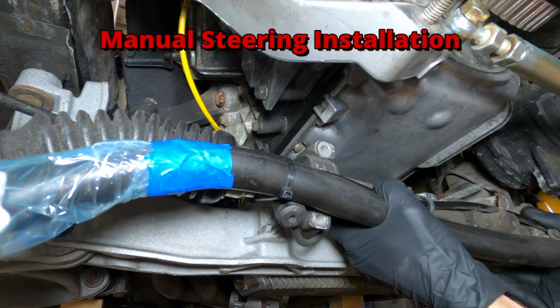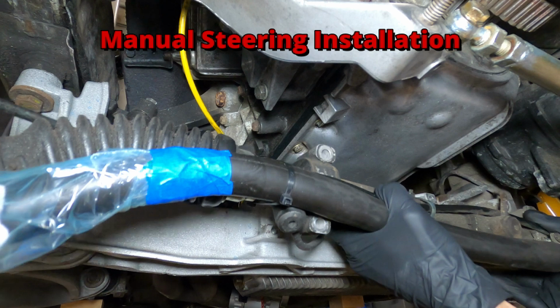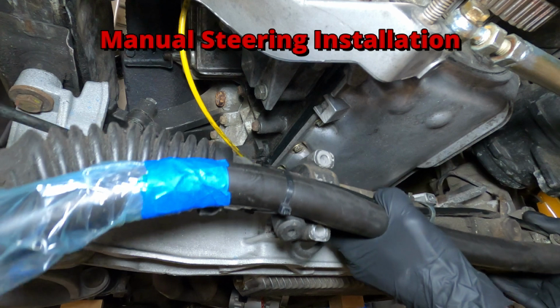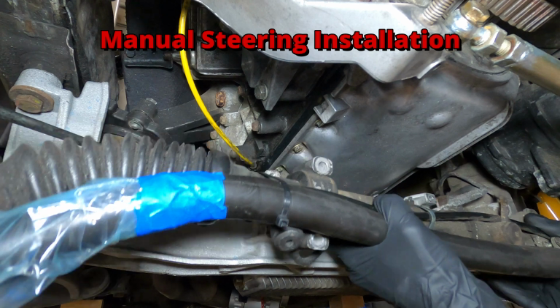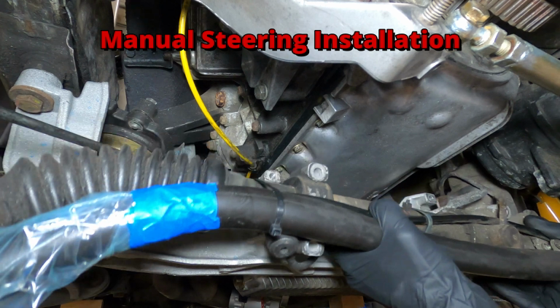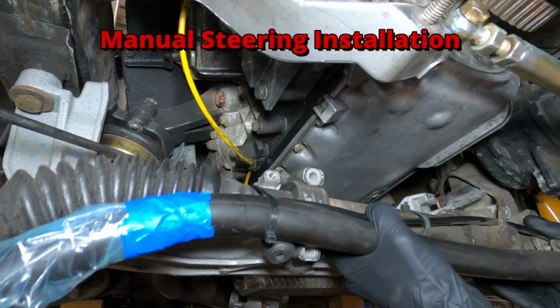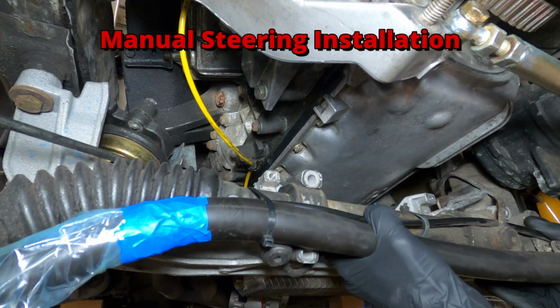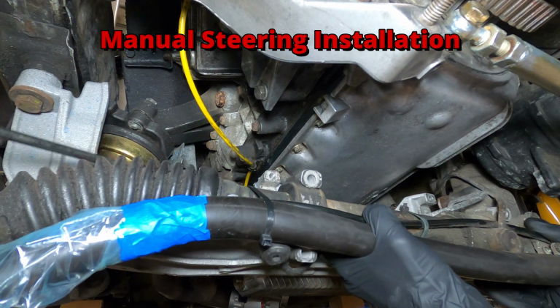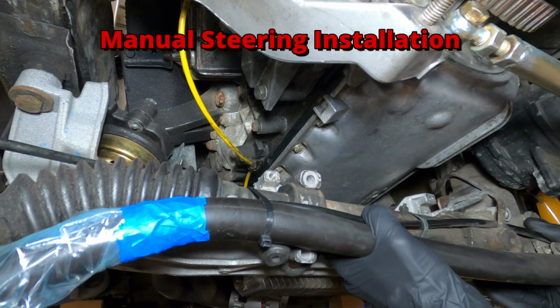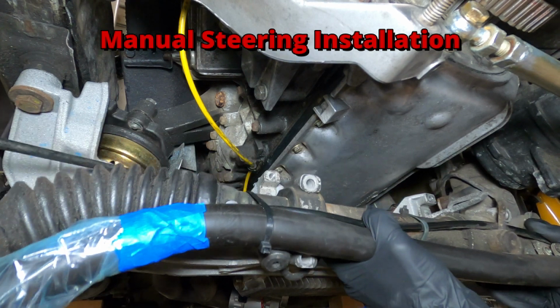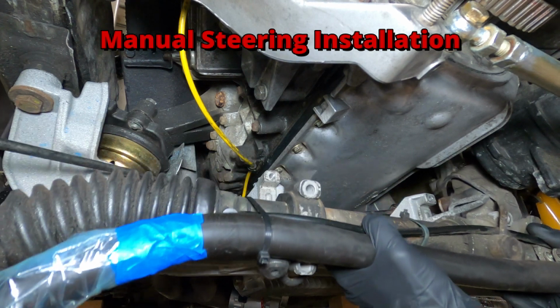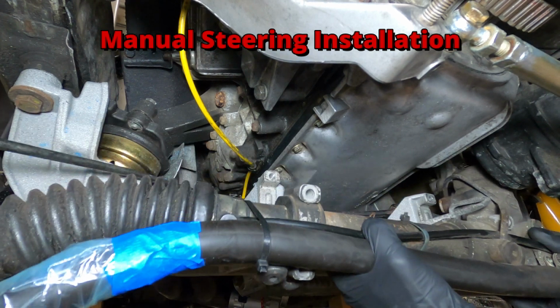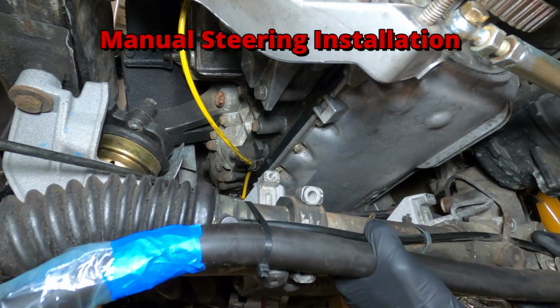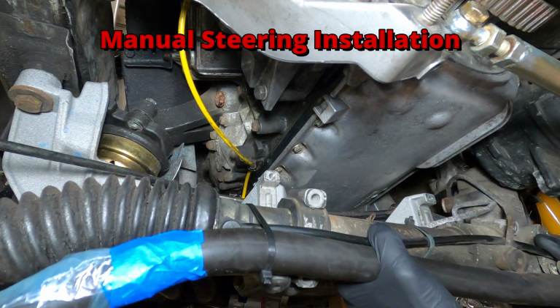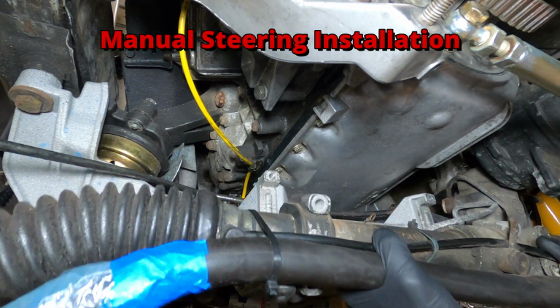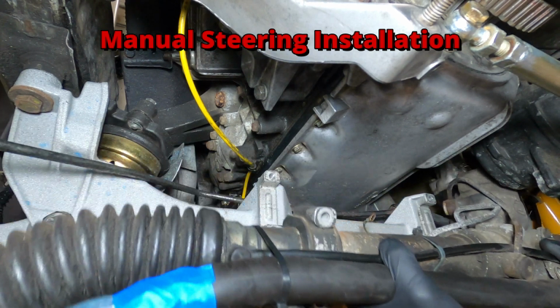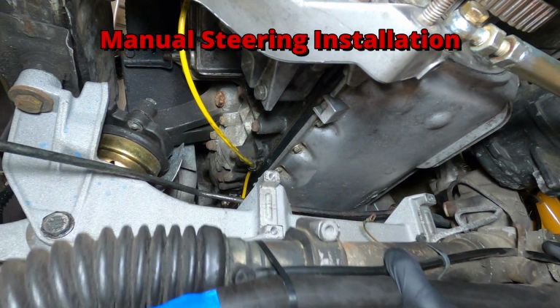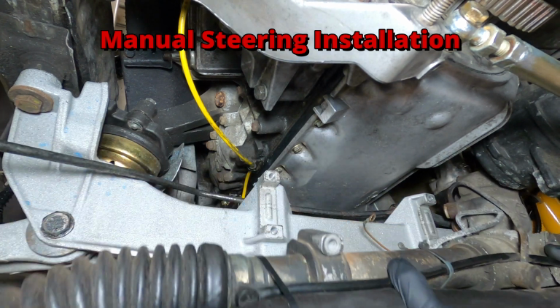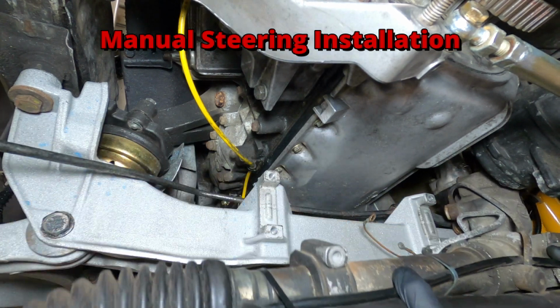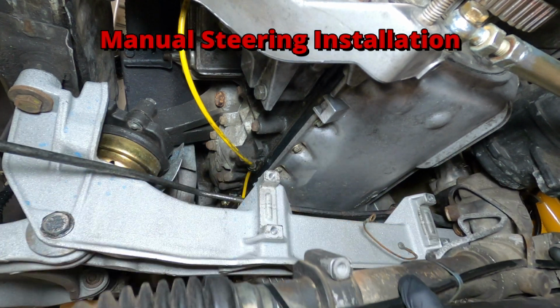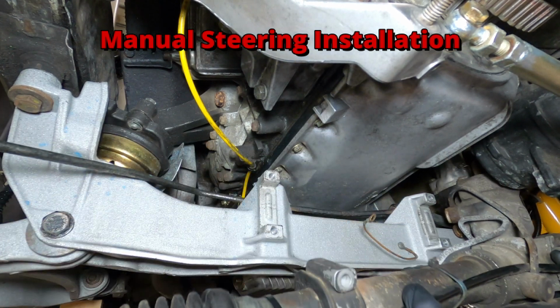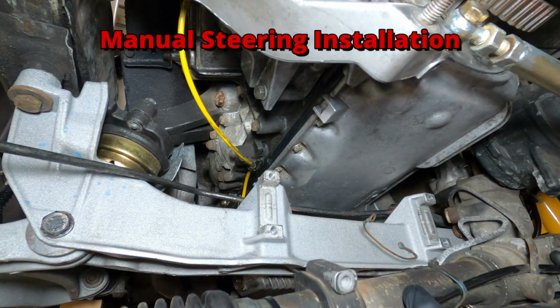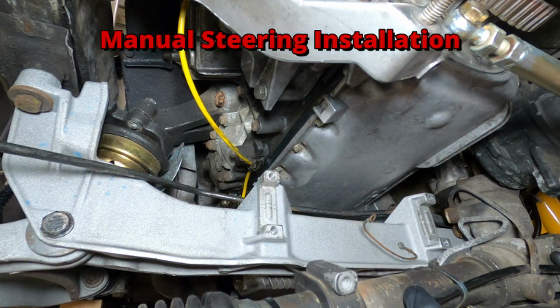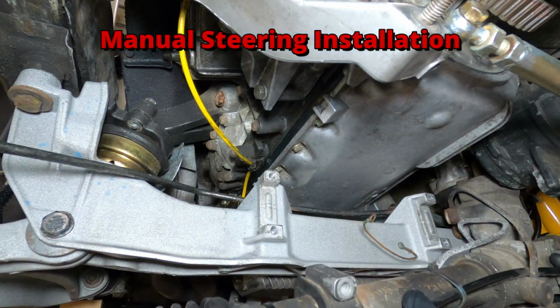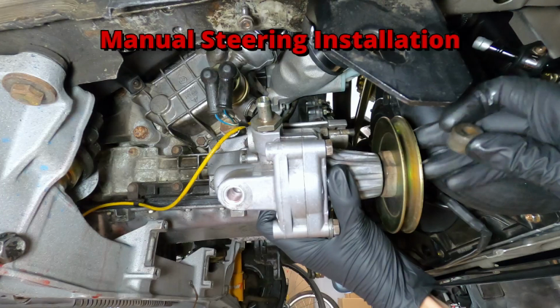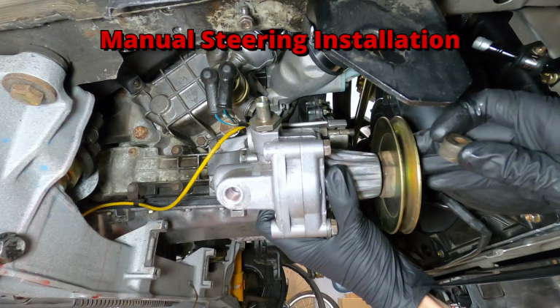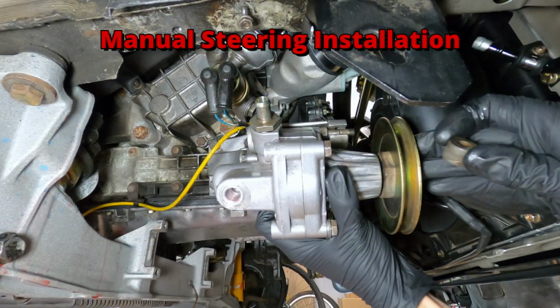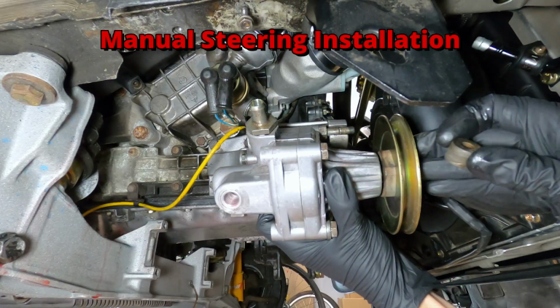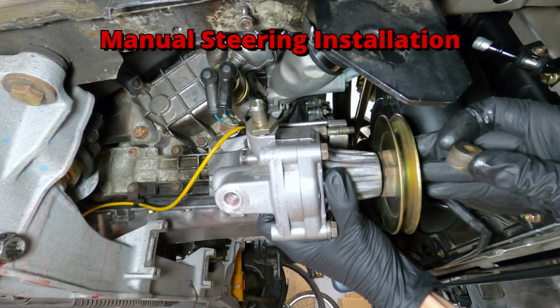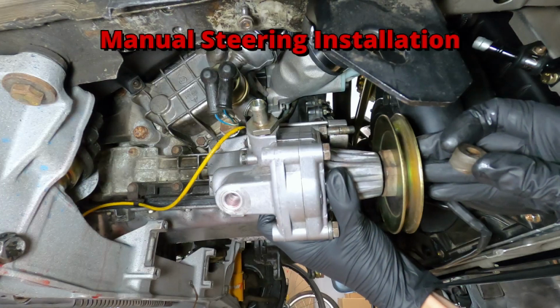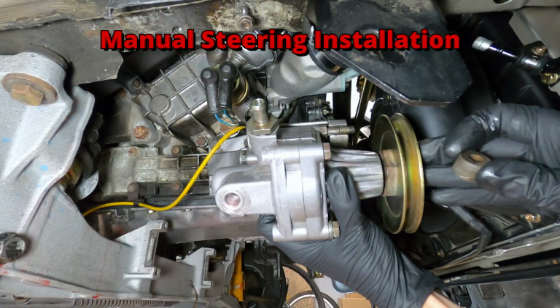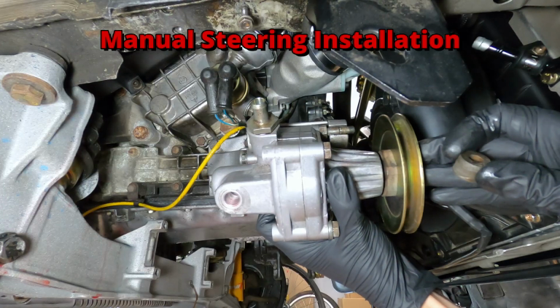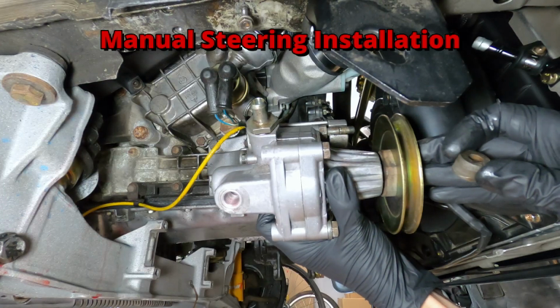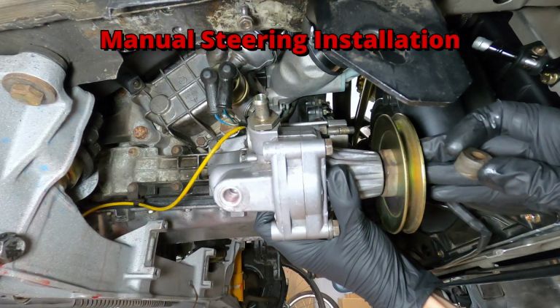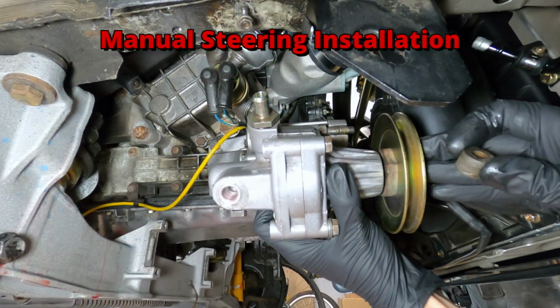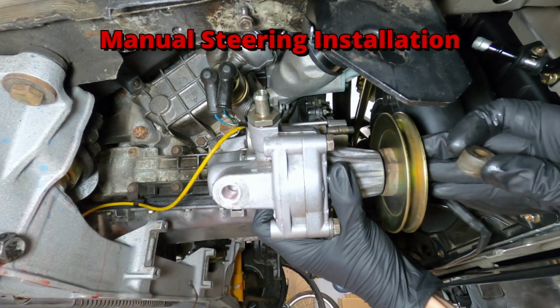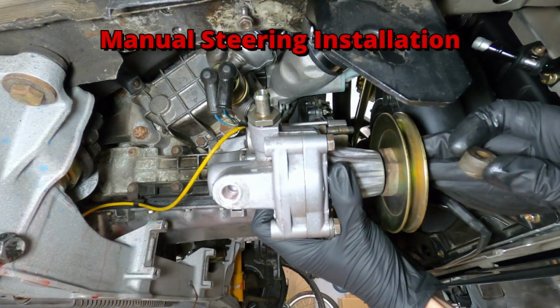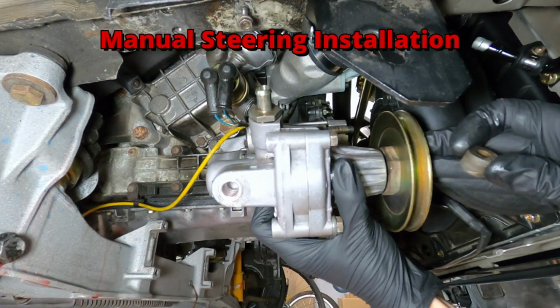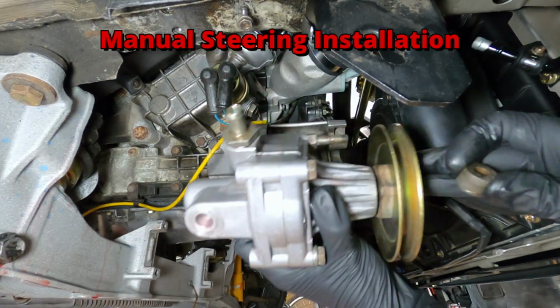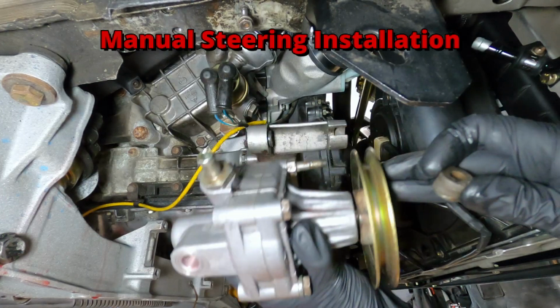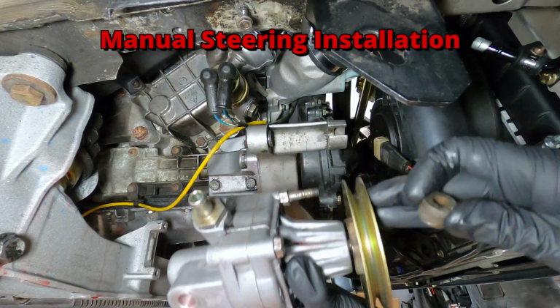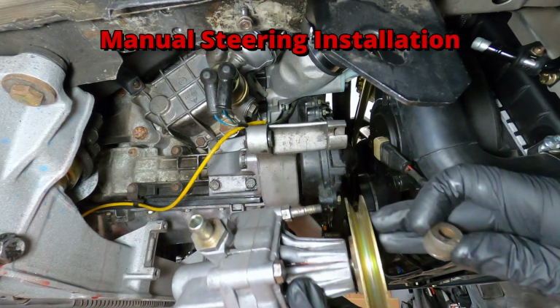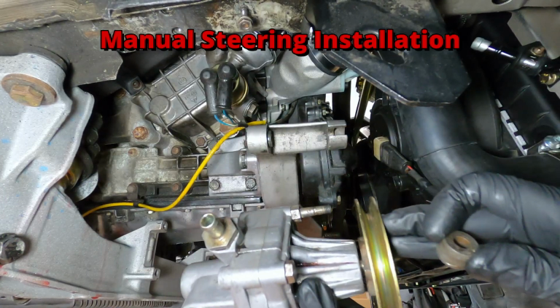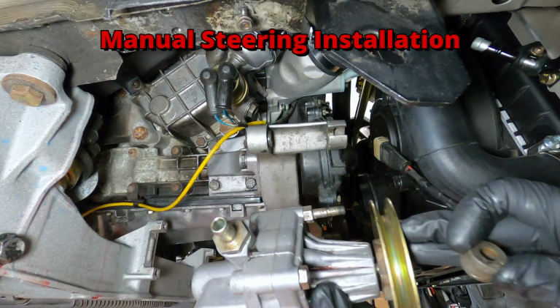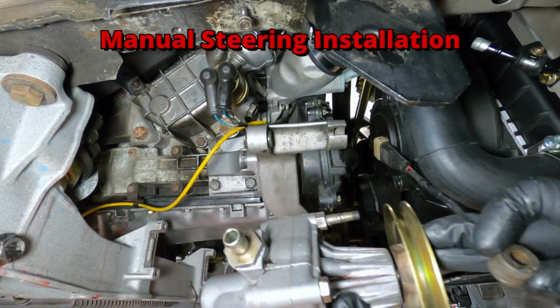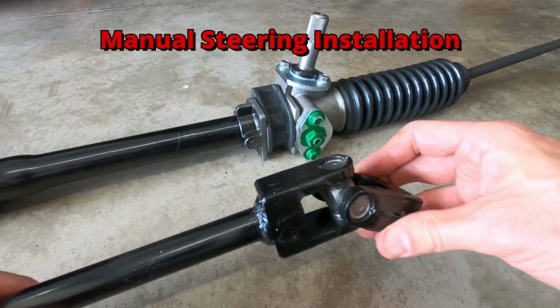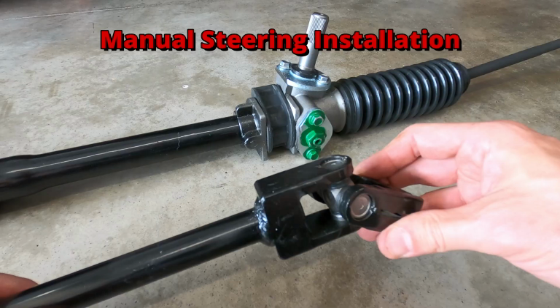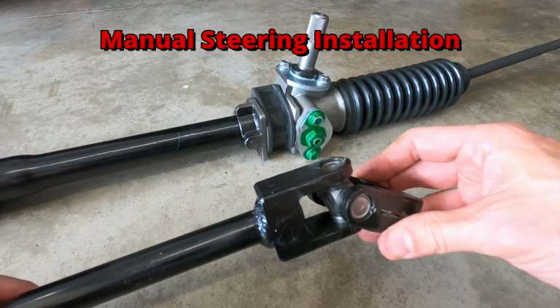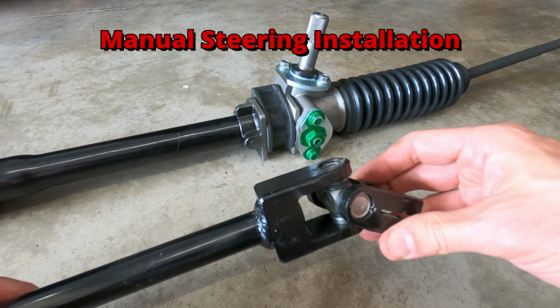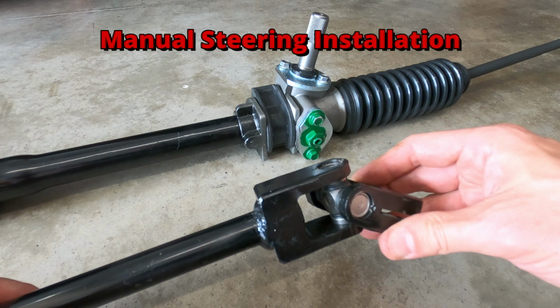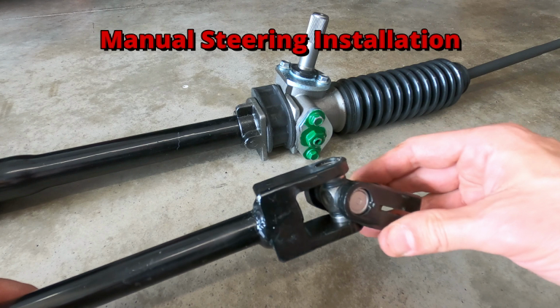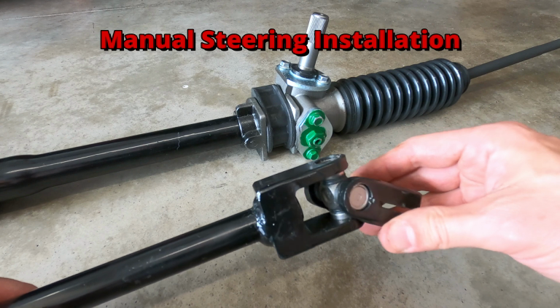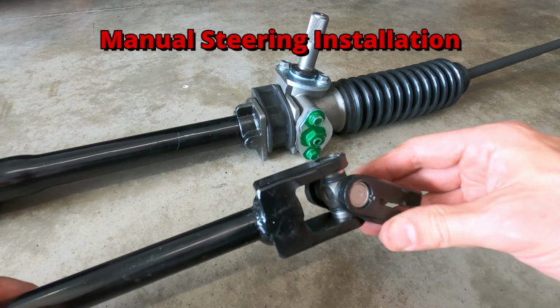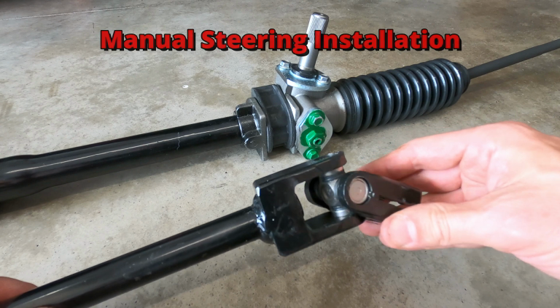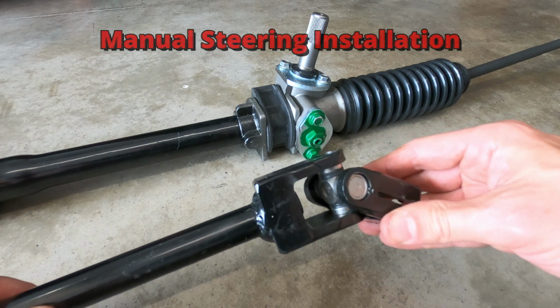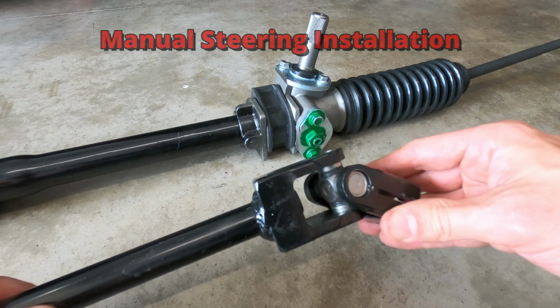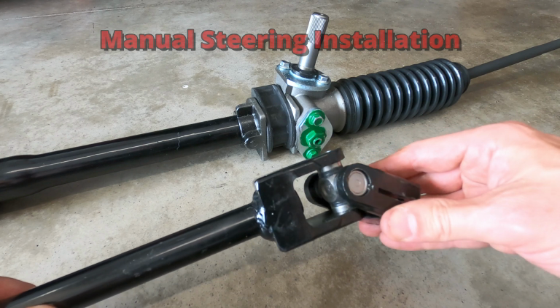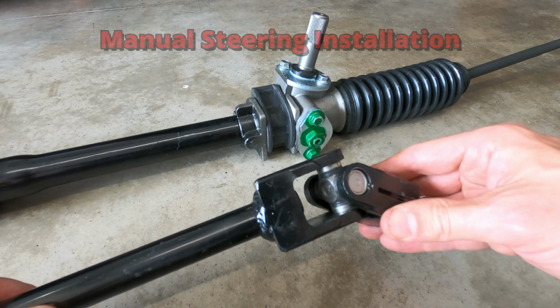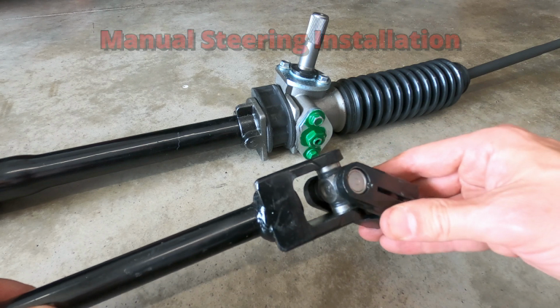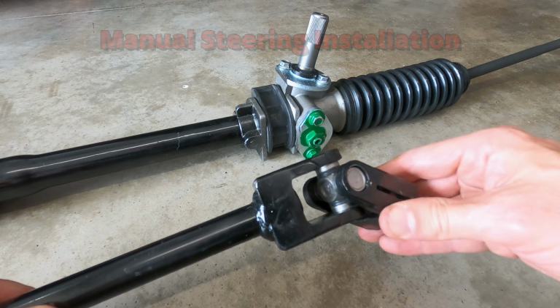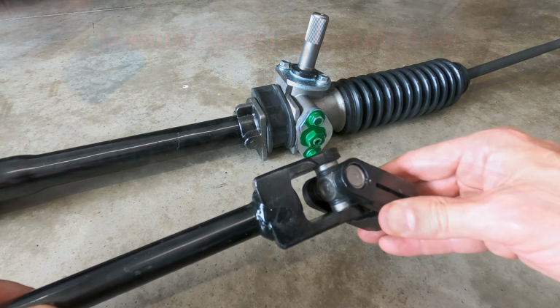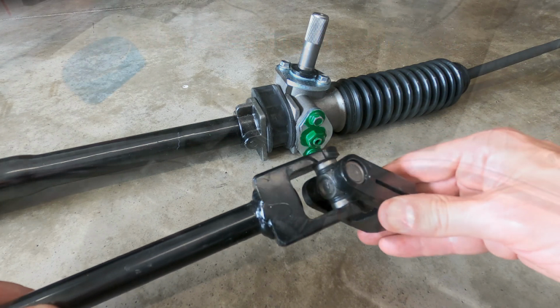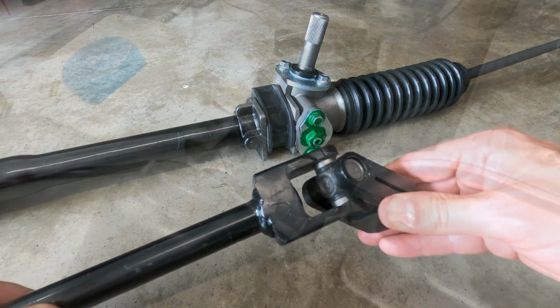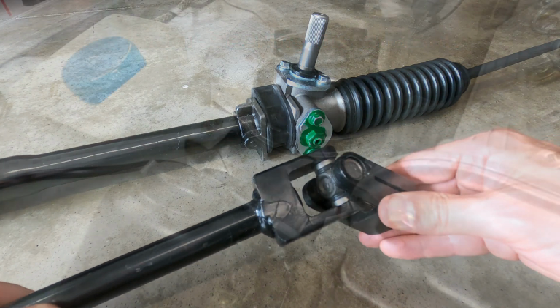In this video, I'll be removing the power steering system on a Porsche 944 and installing a custom manual steering kit.